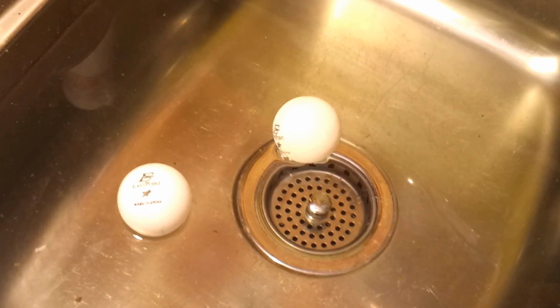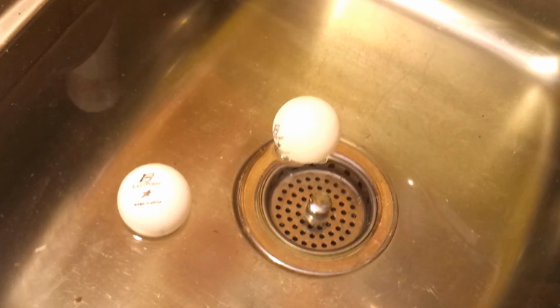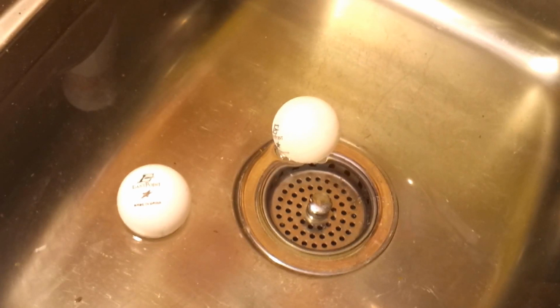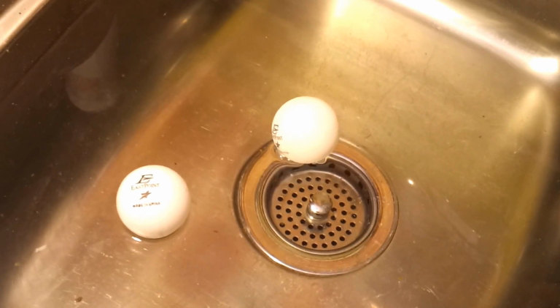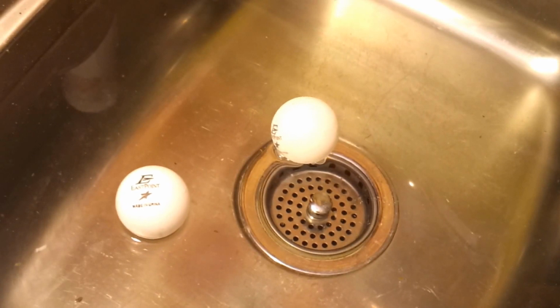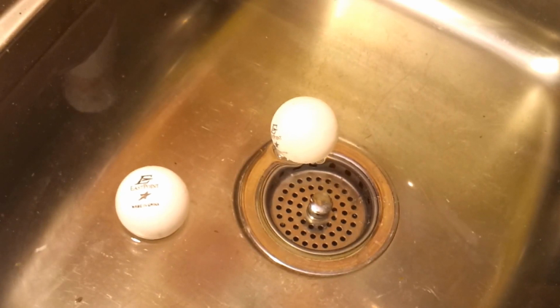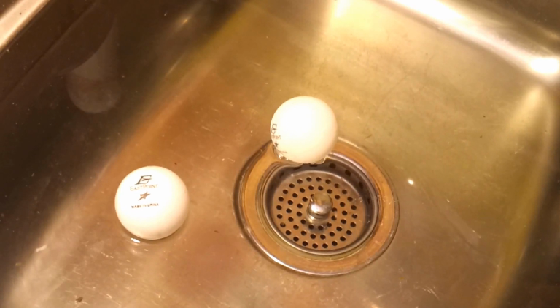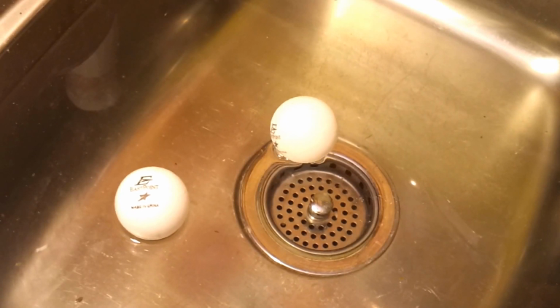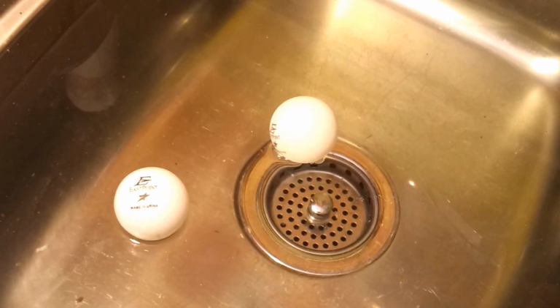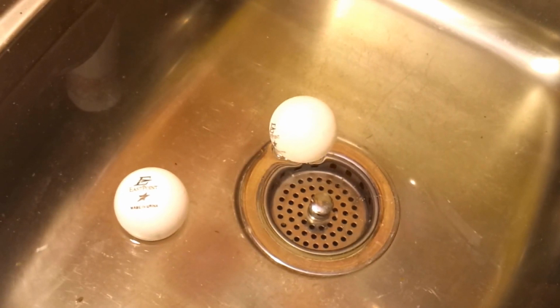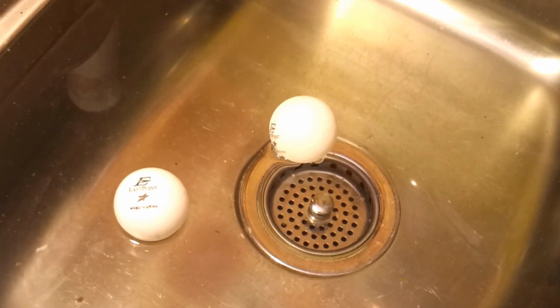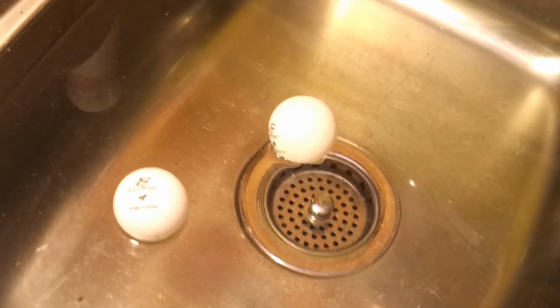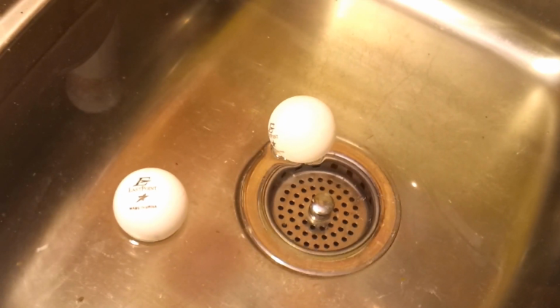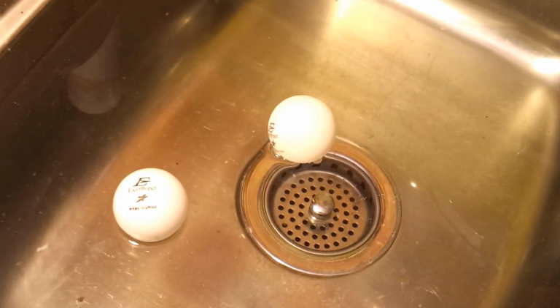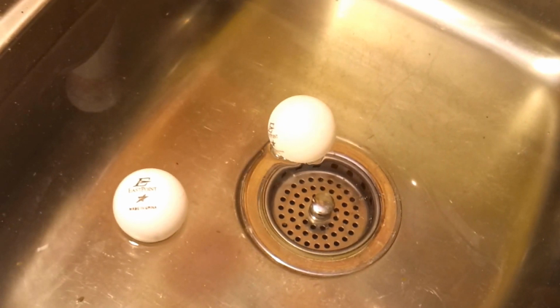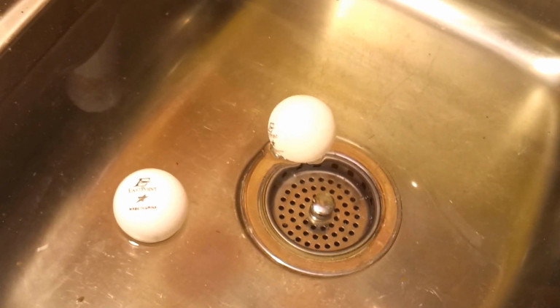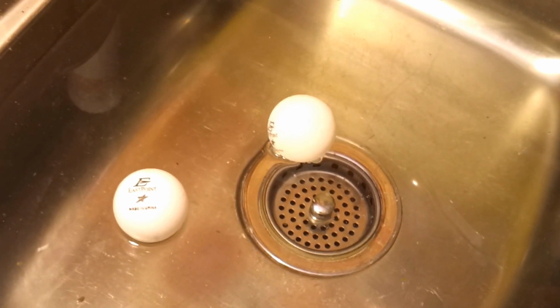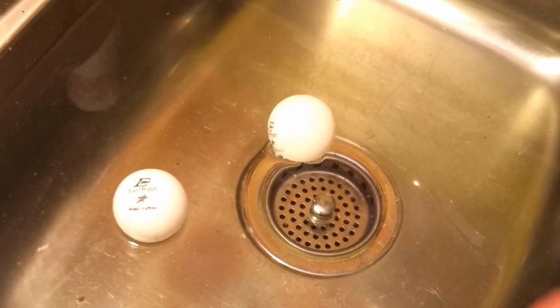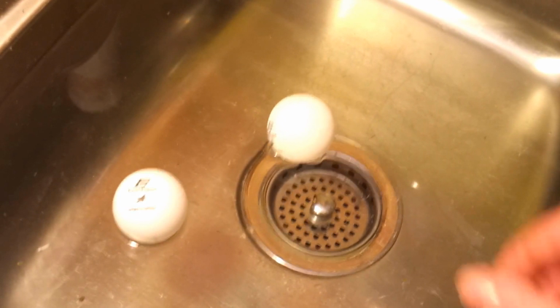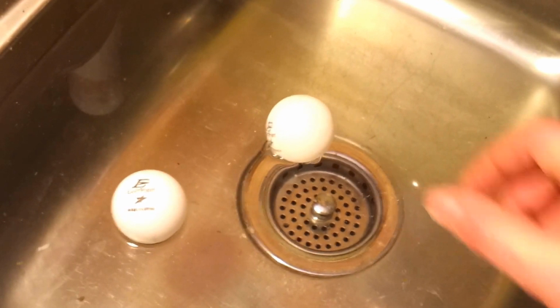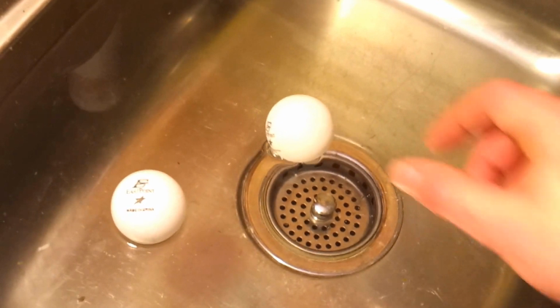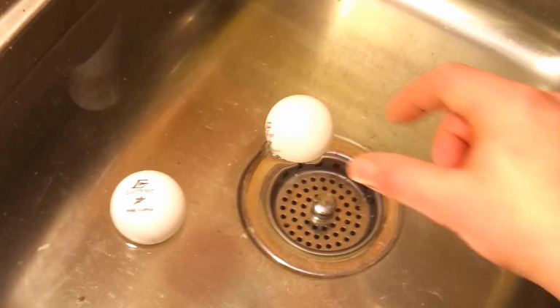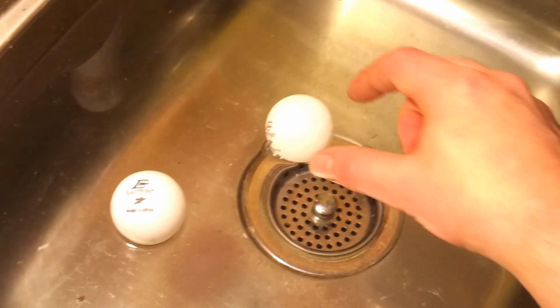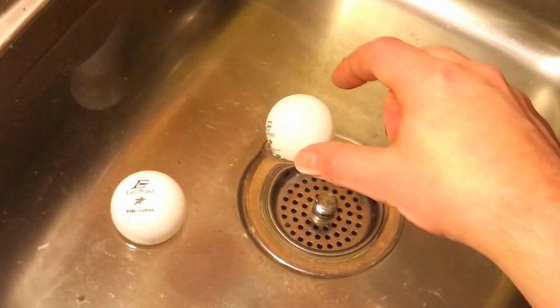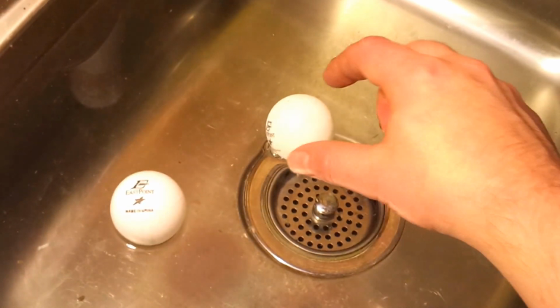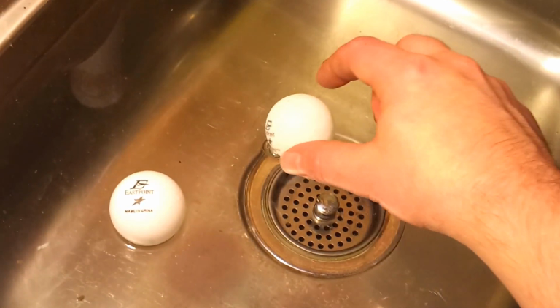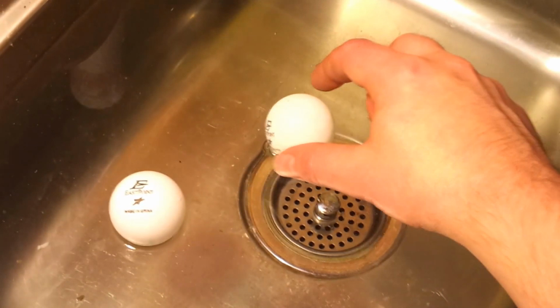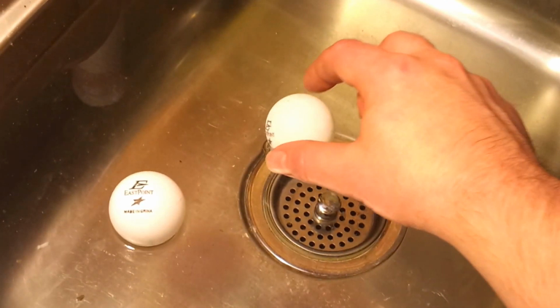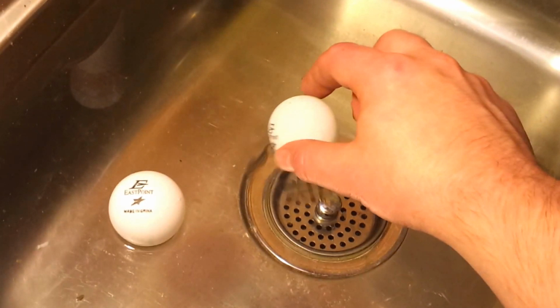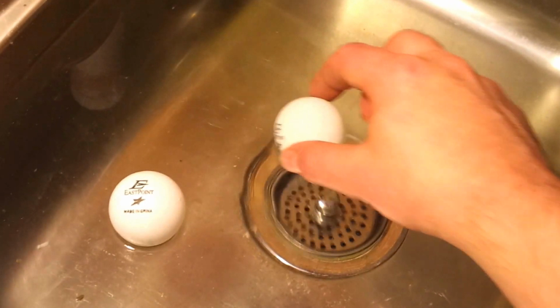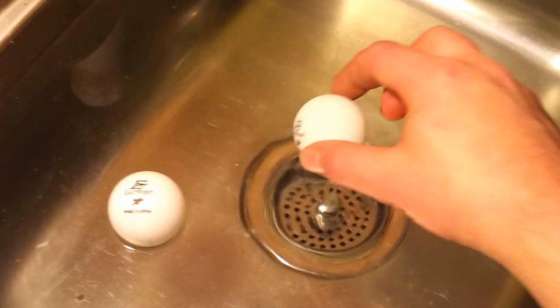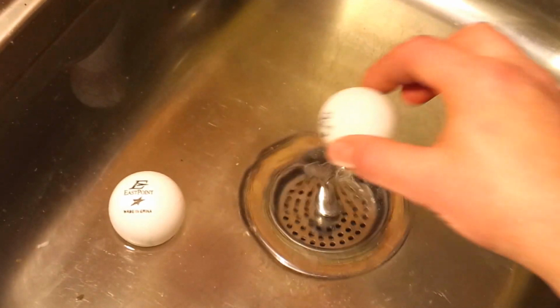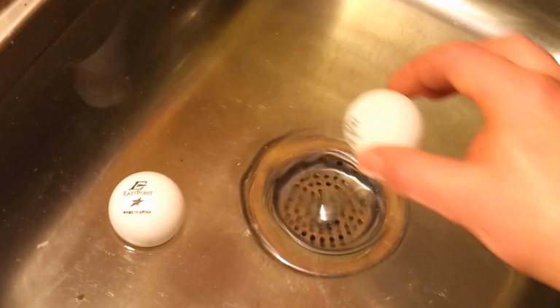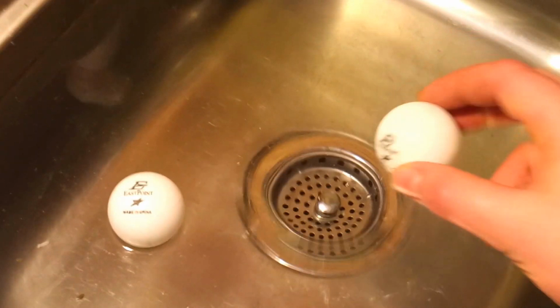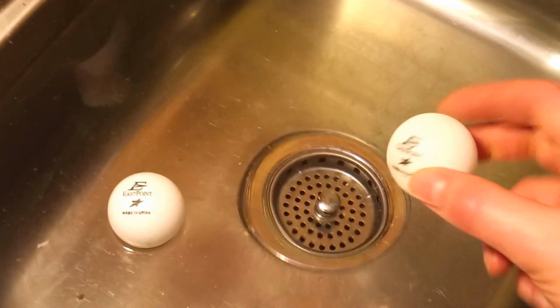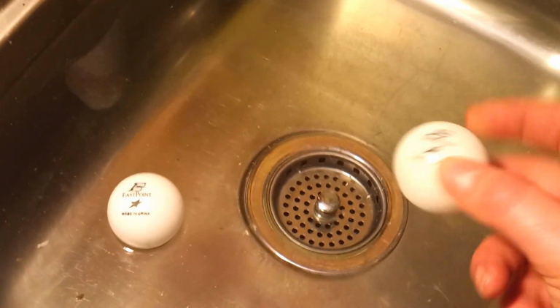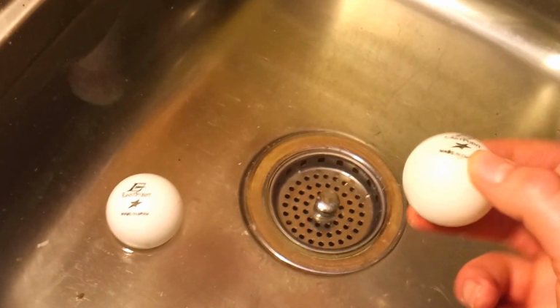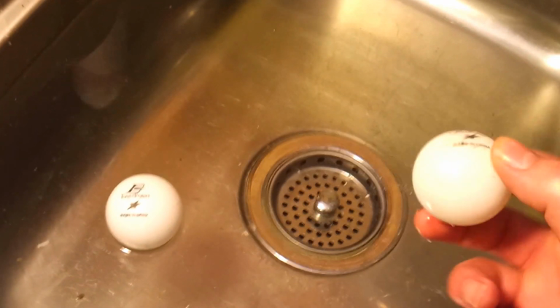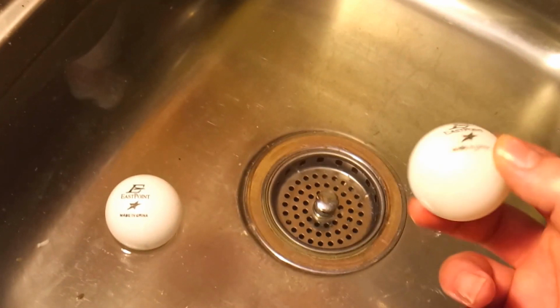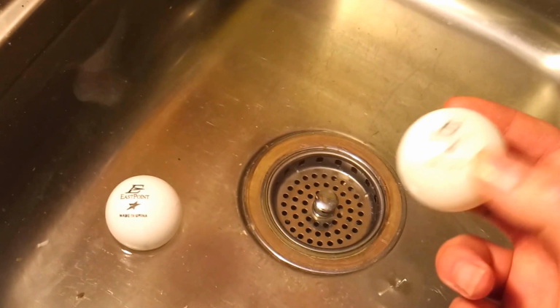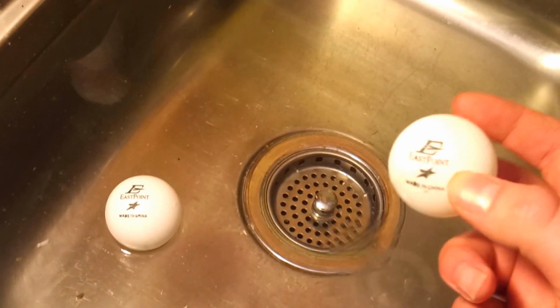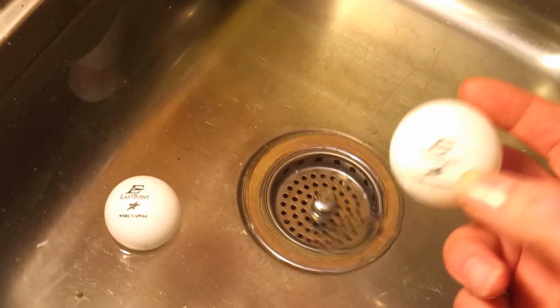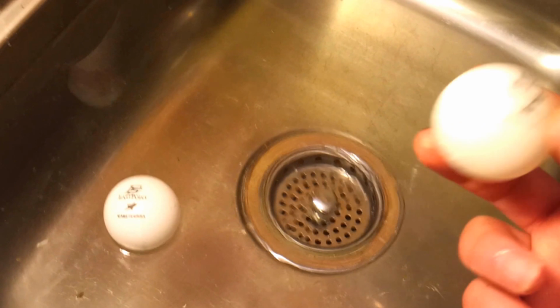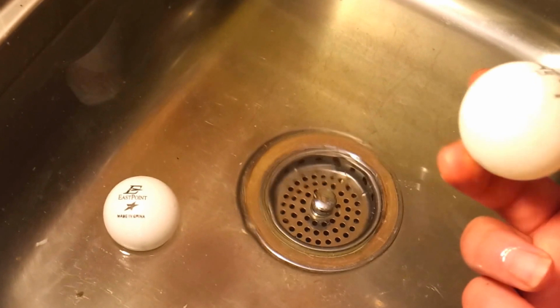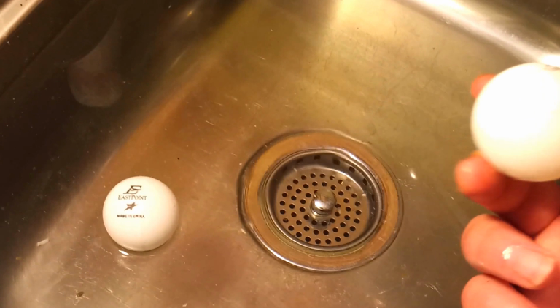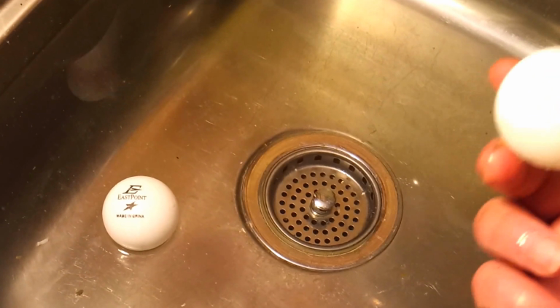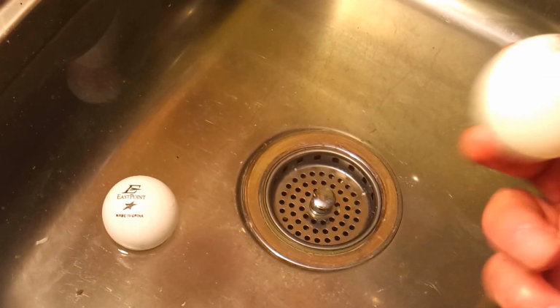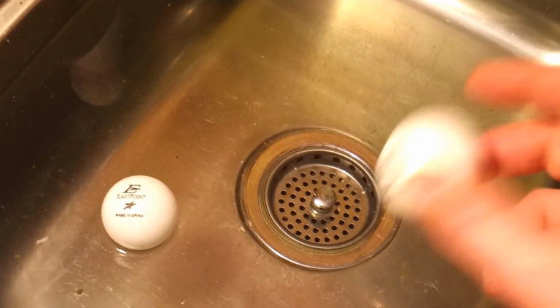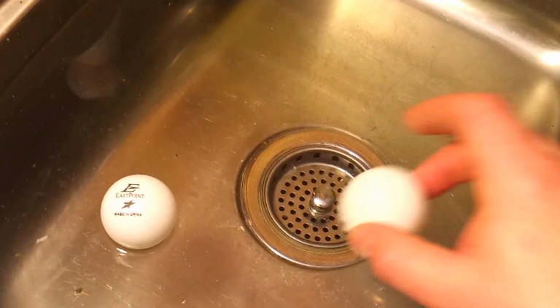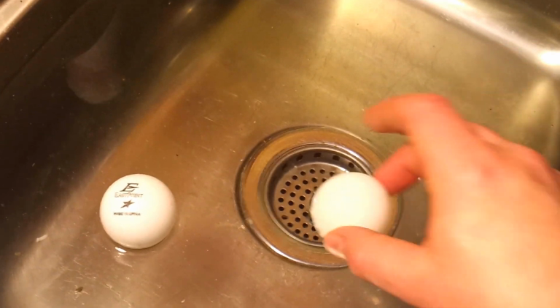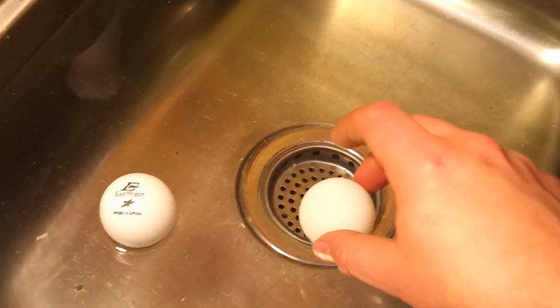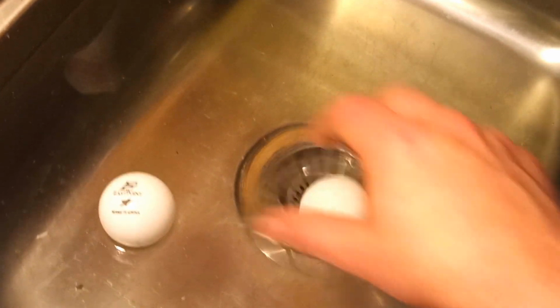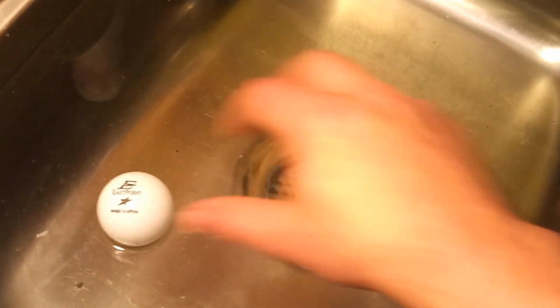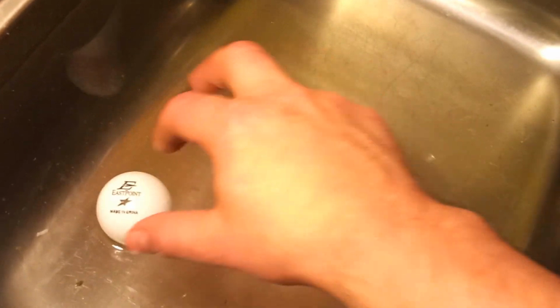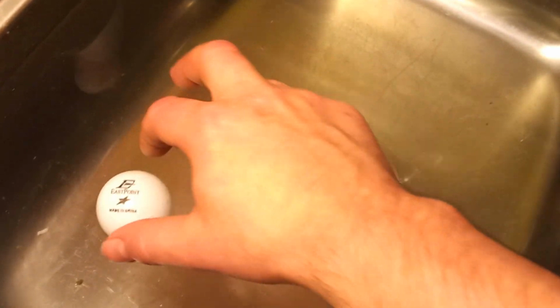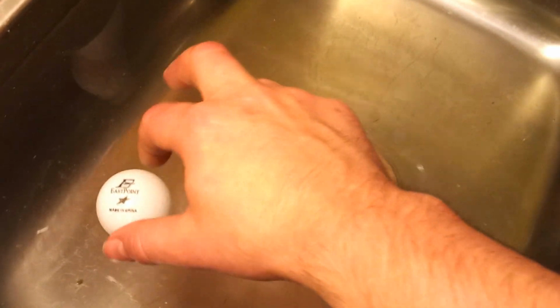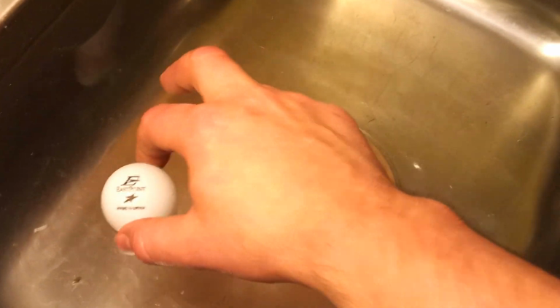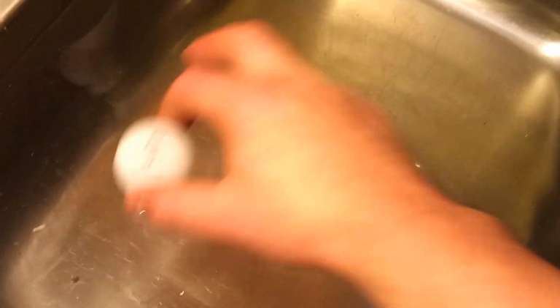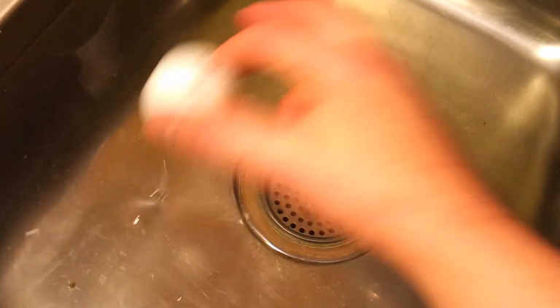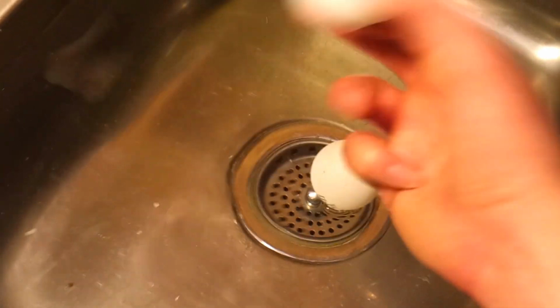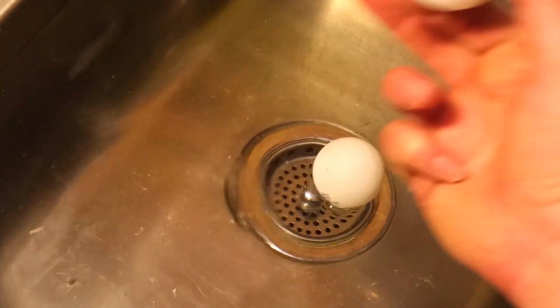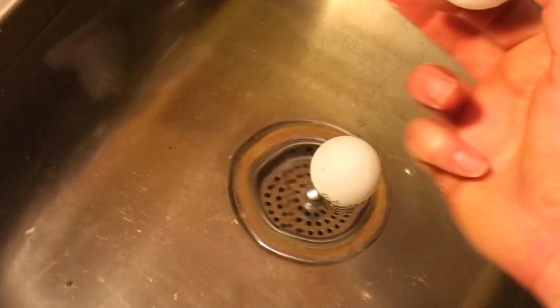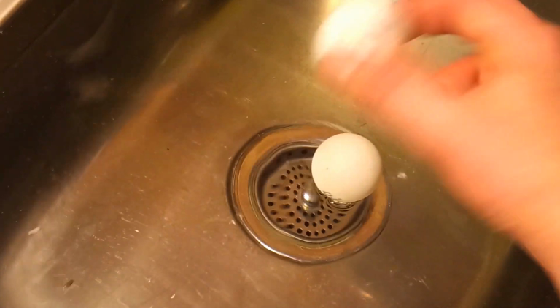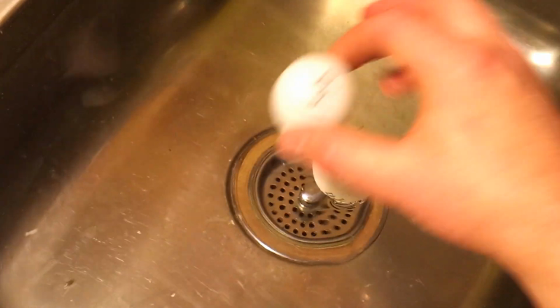I've got another NeverWet test for you. Here we have two ping pong balls — this one I've coated with NeverWet, and this one is regular.